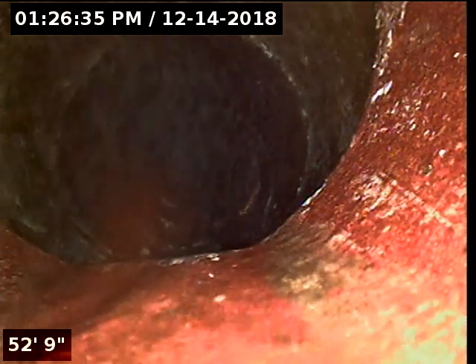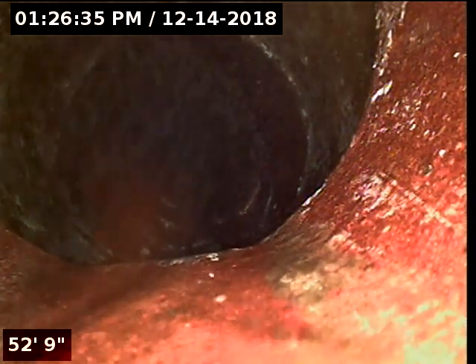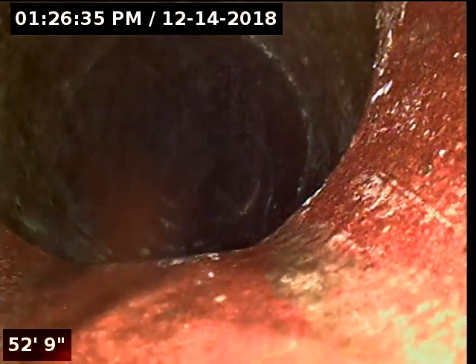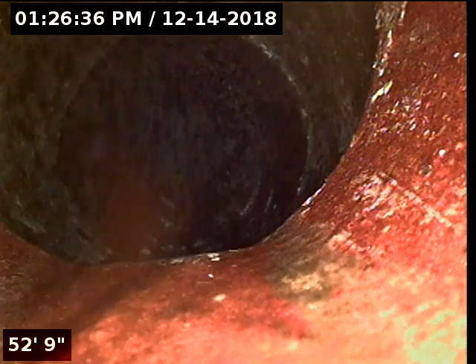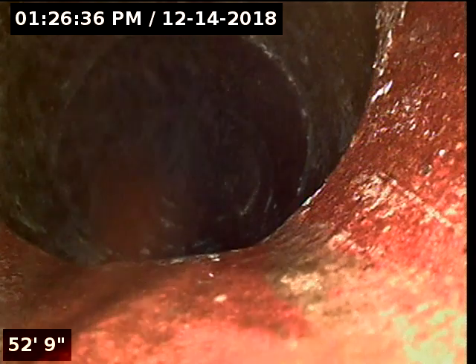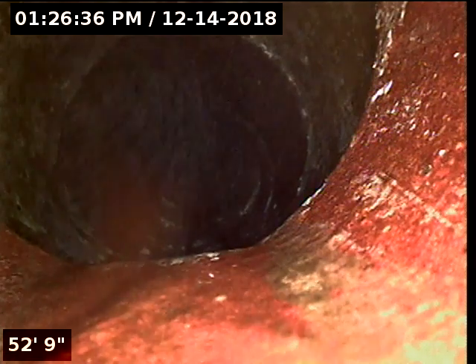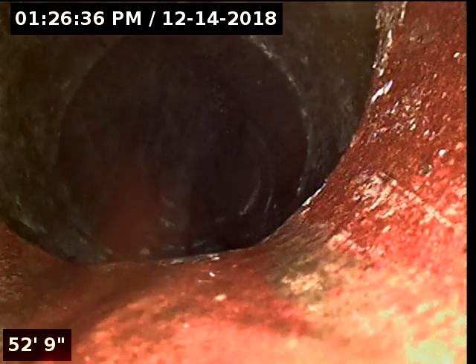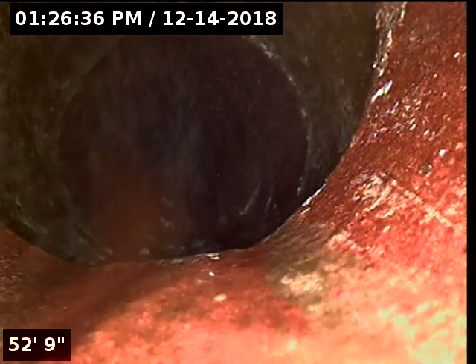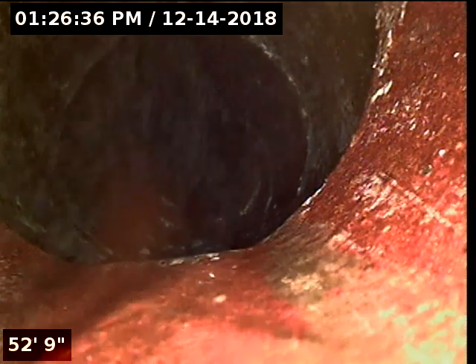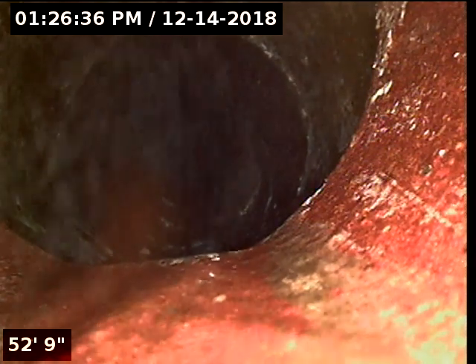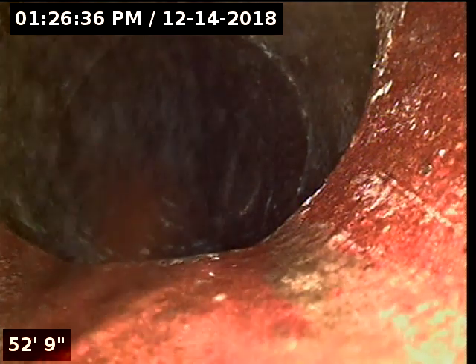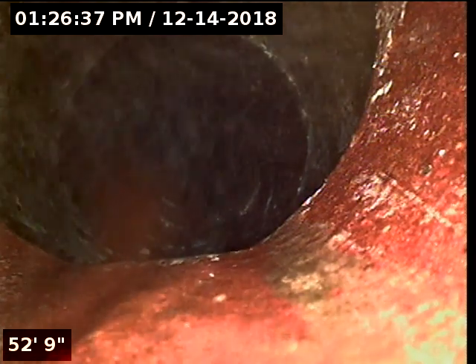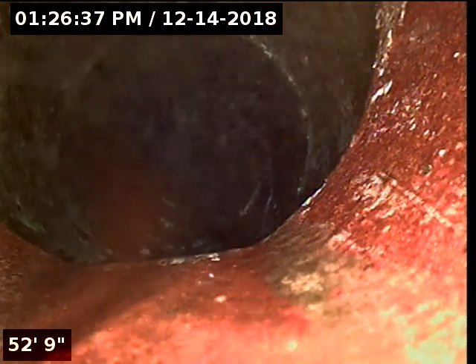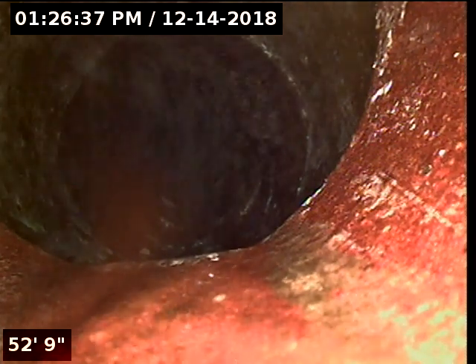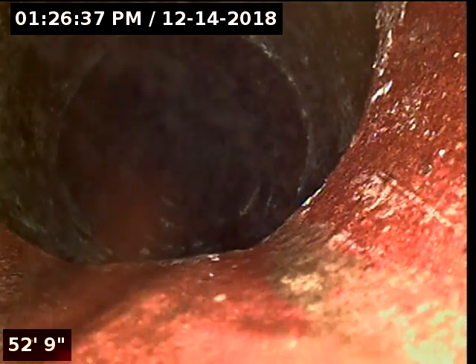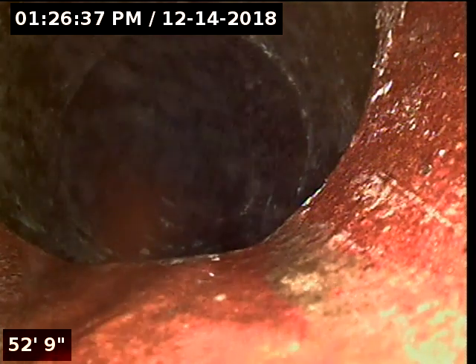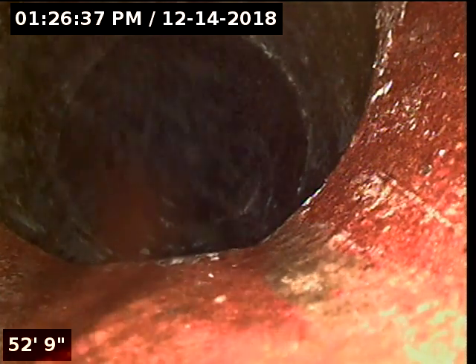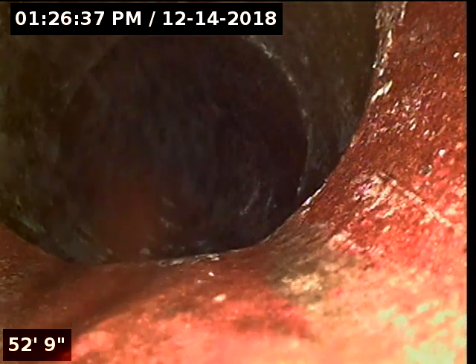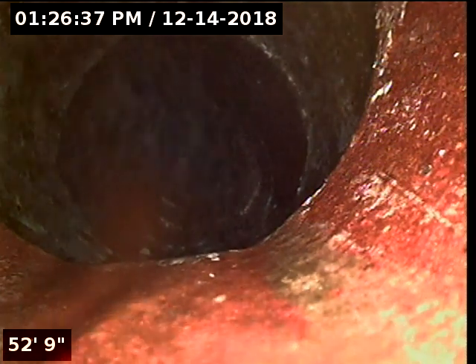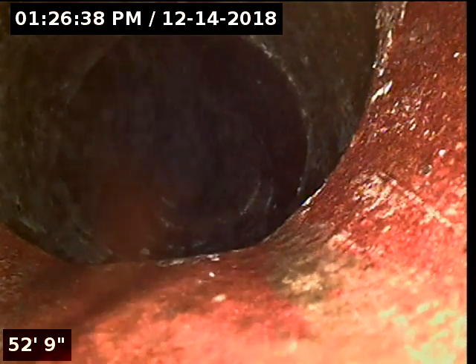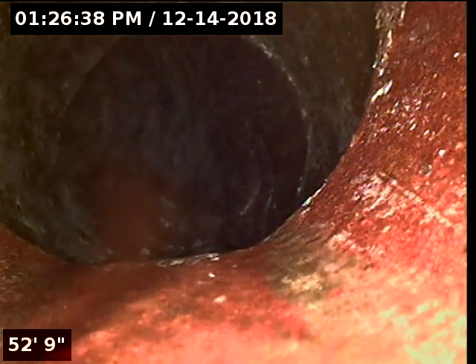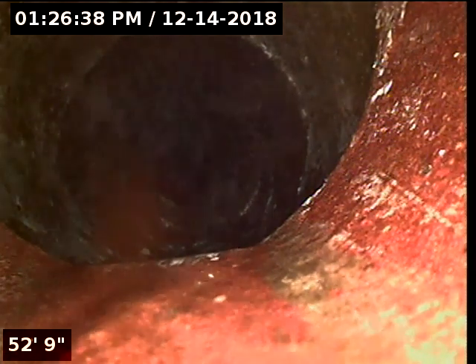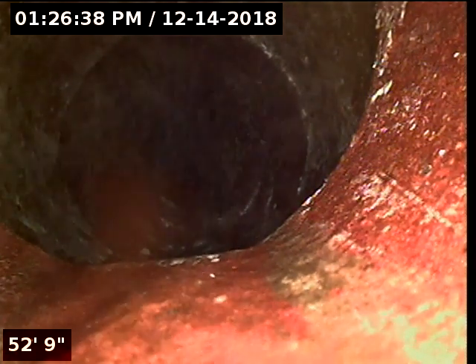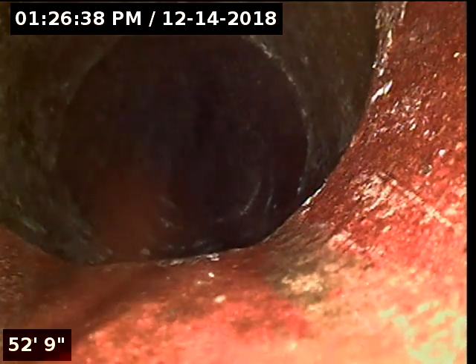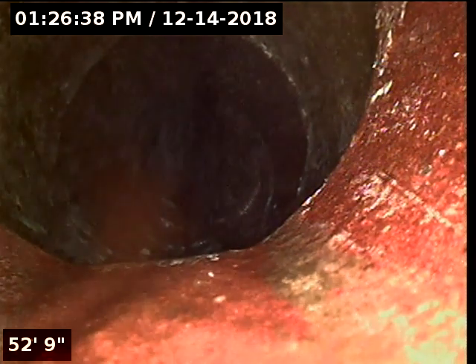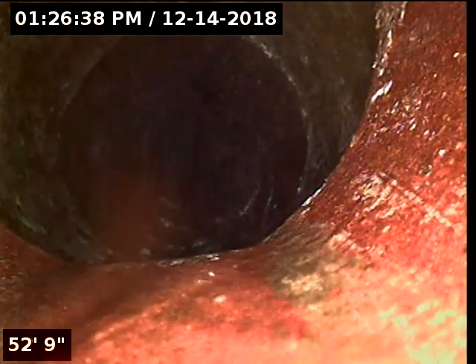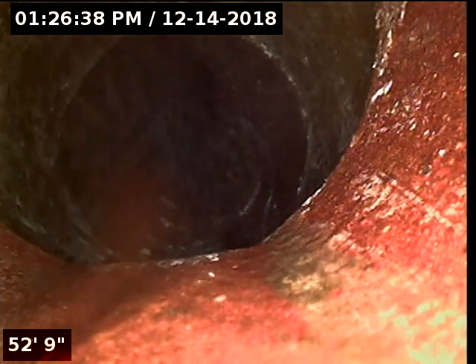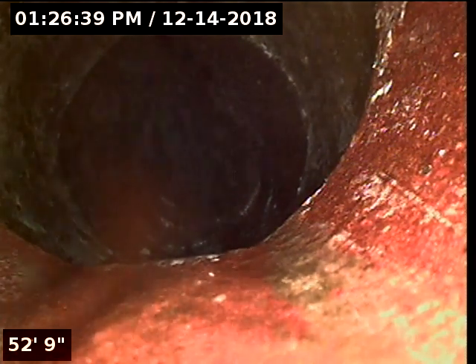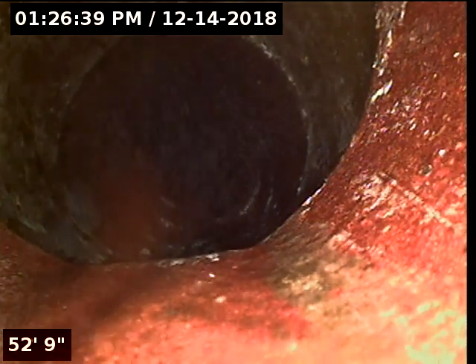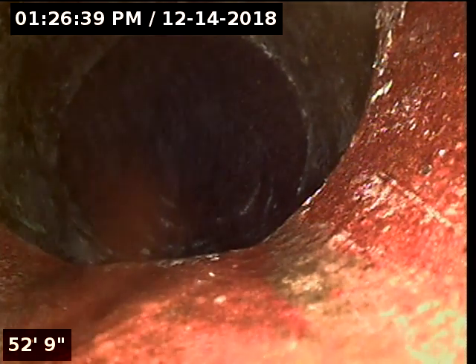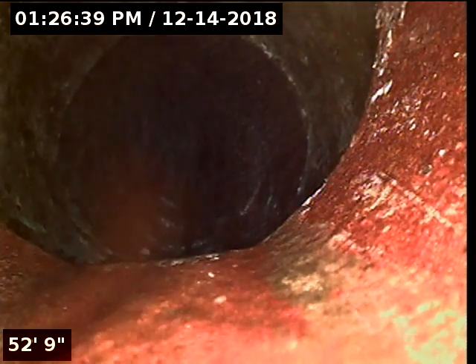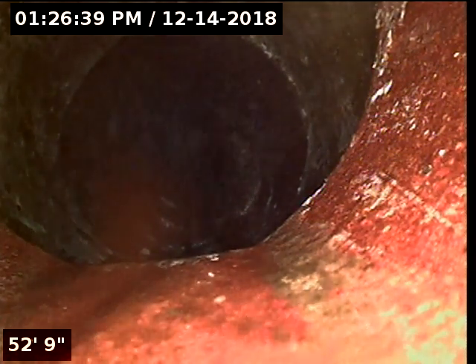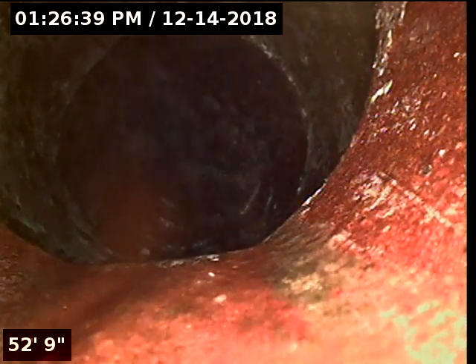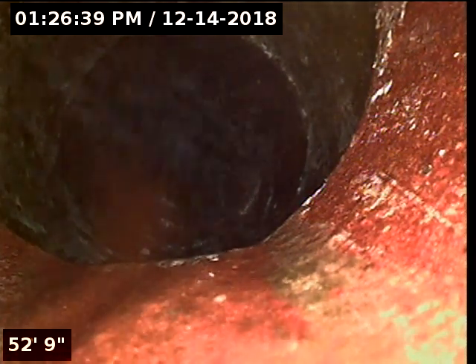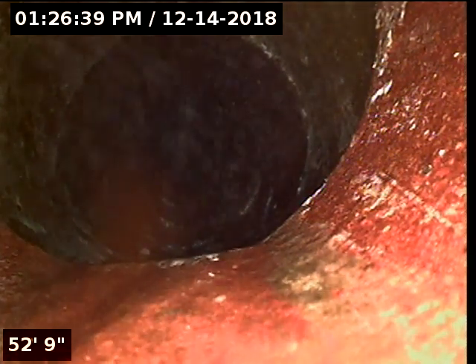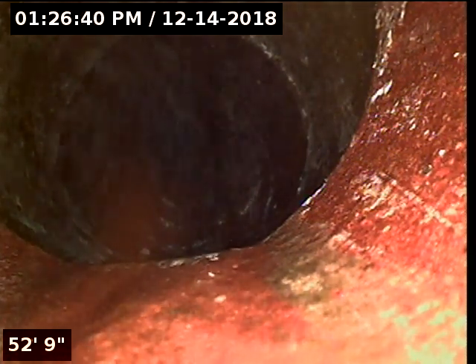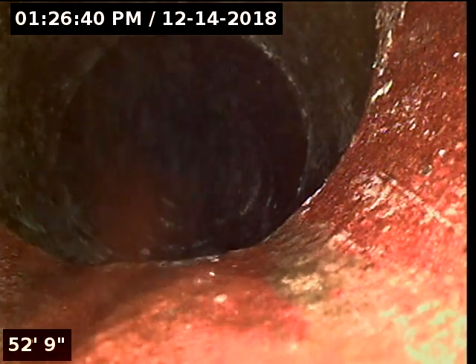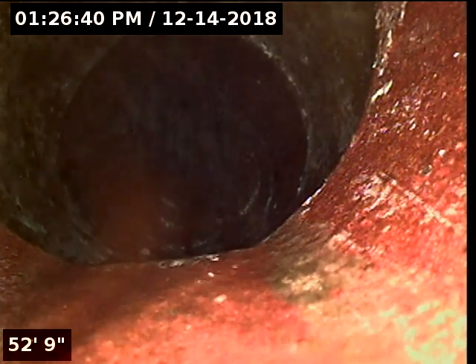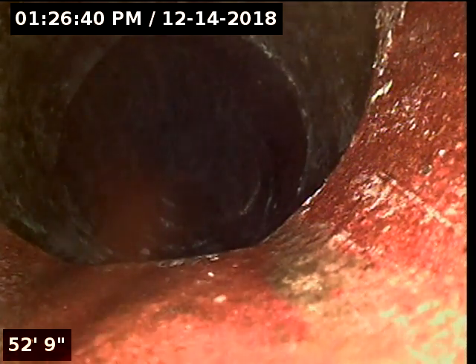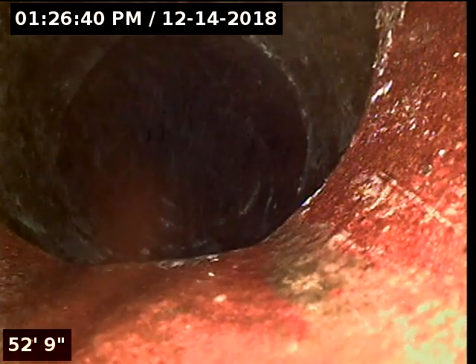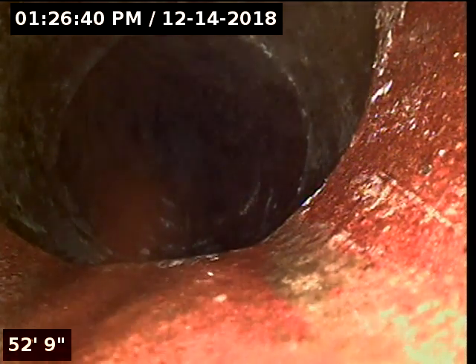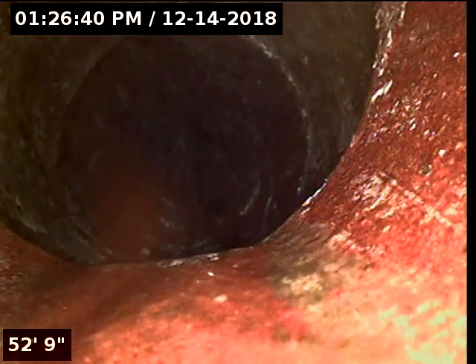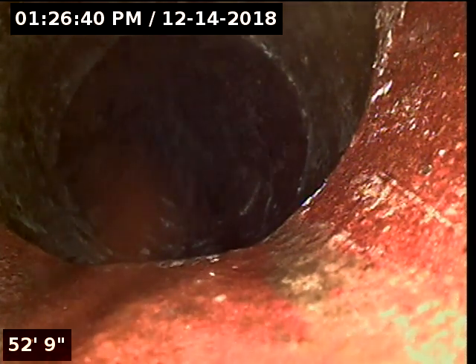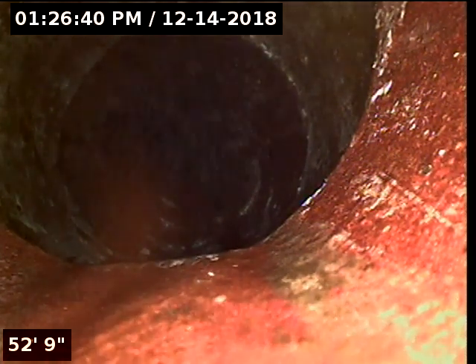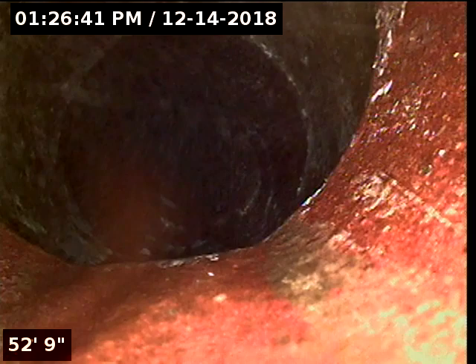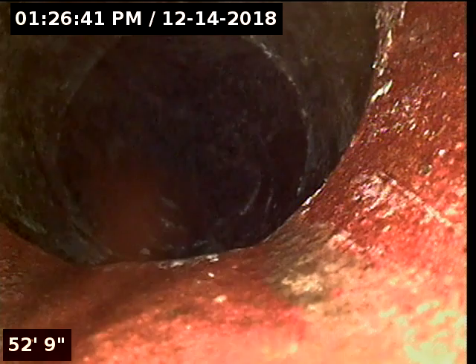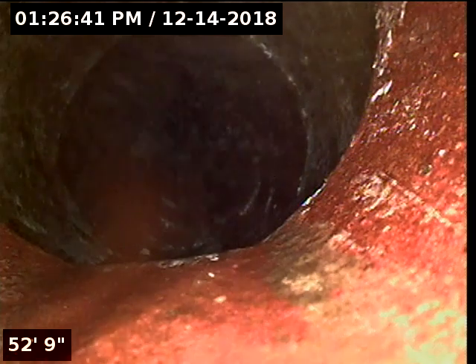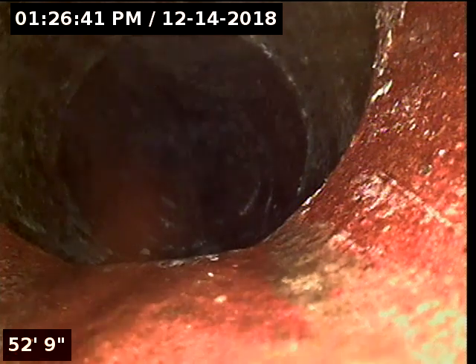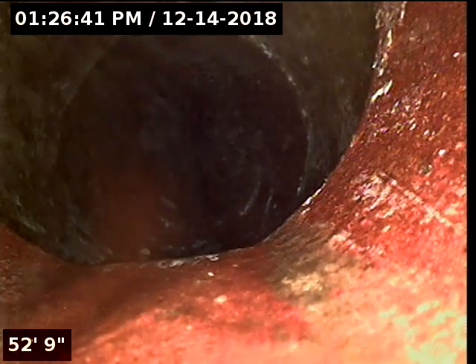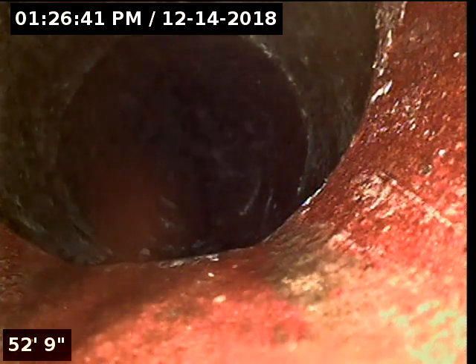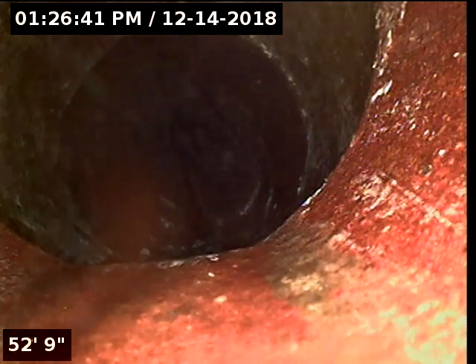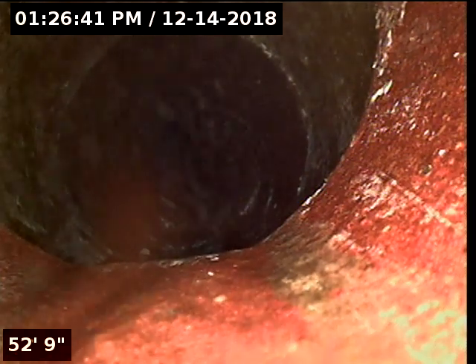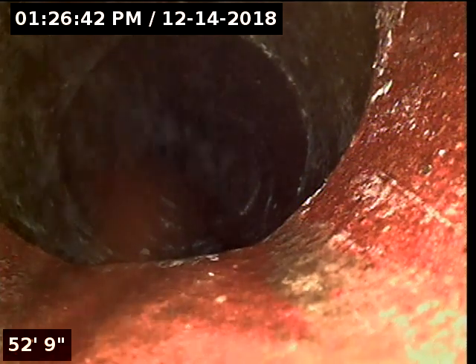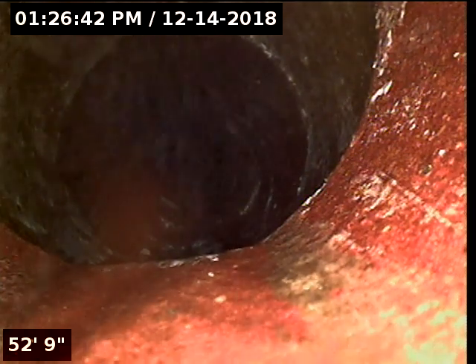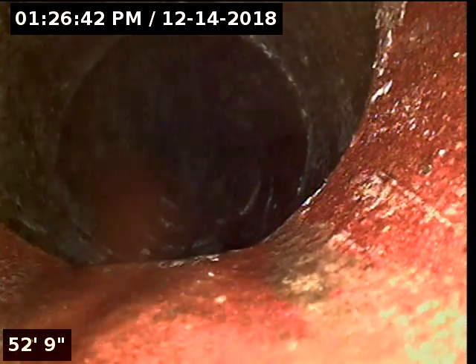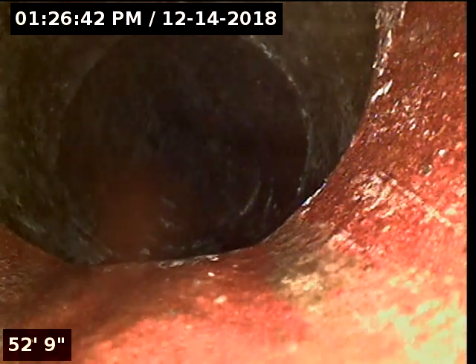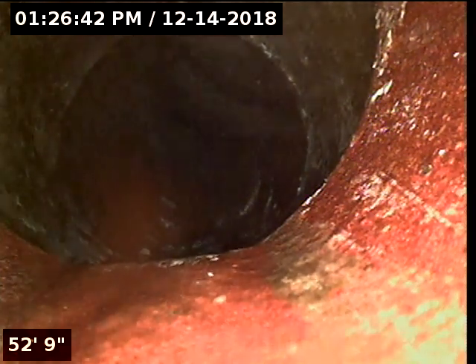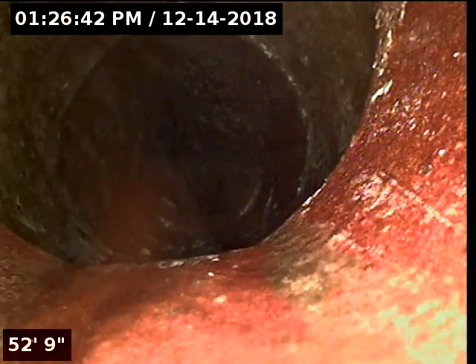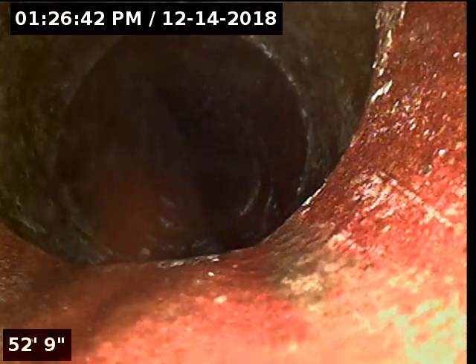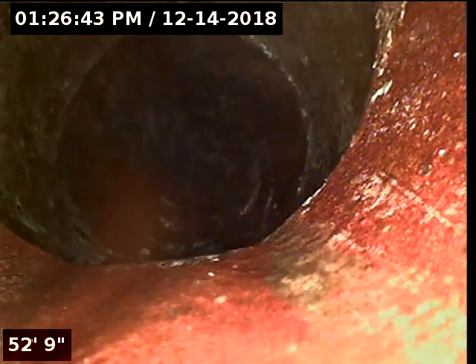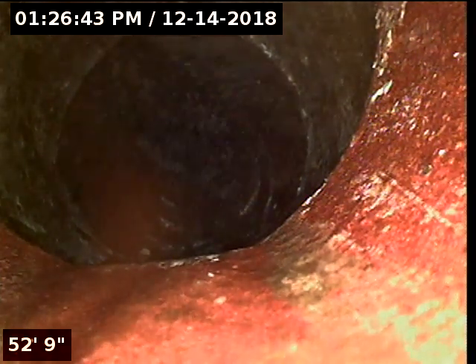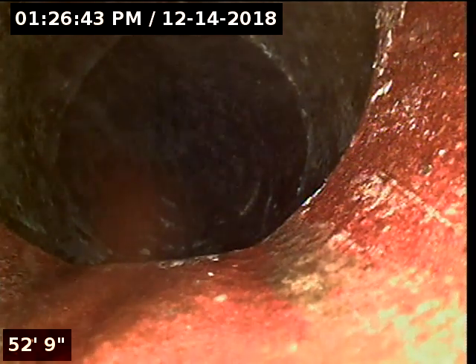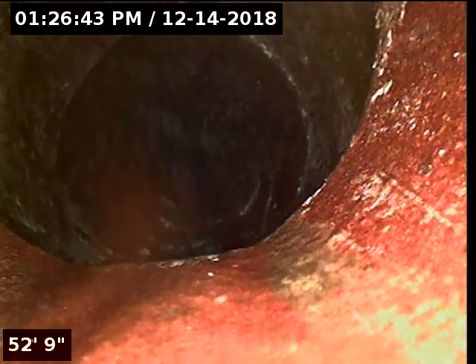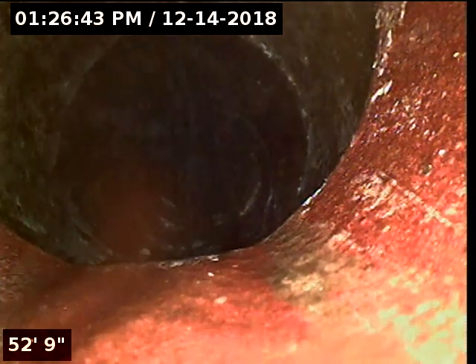I'm at 52, almost 53 feet and I'm going to slowly pull back and complete my inspection.